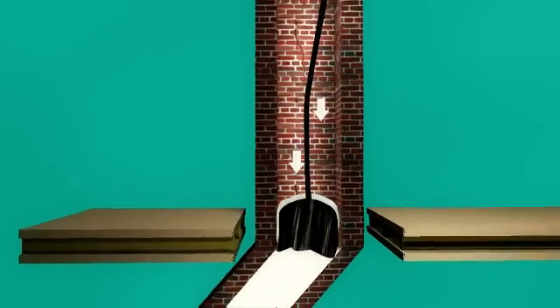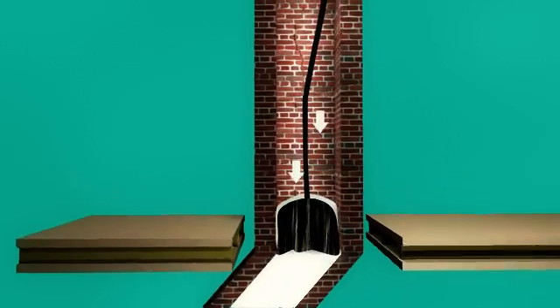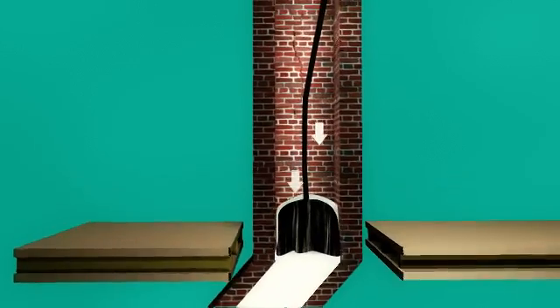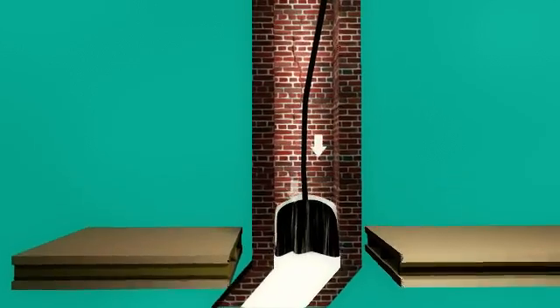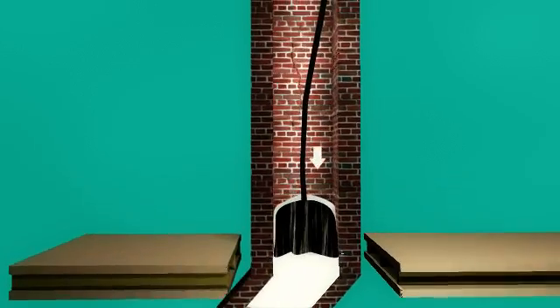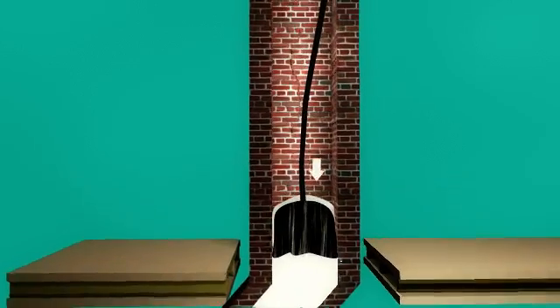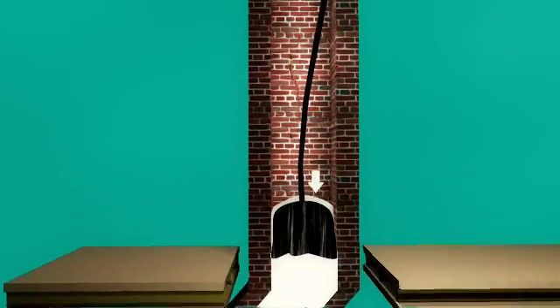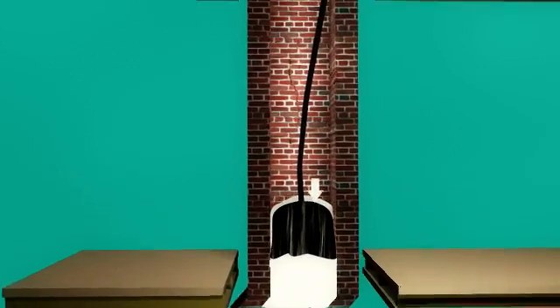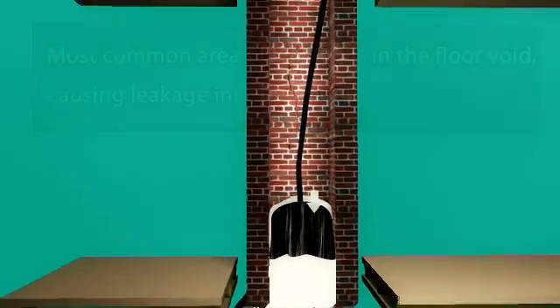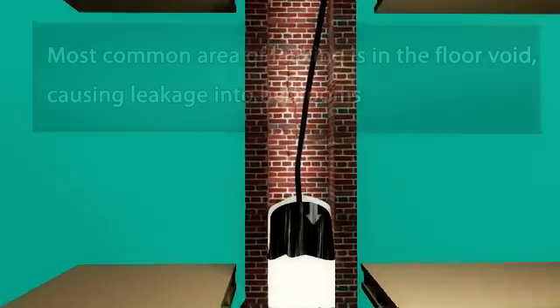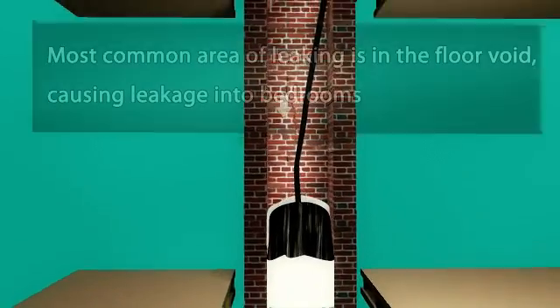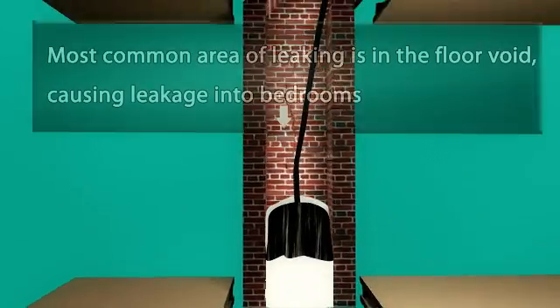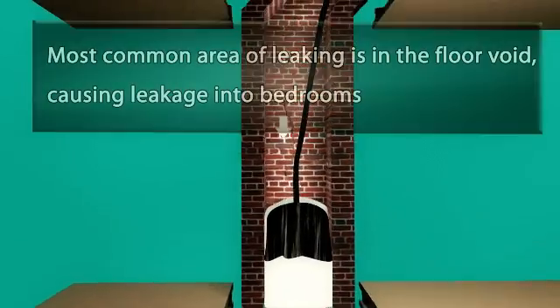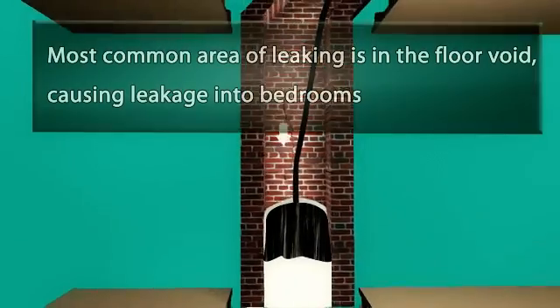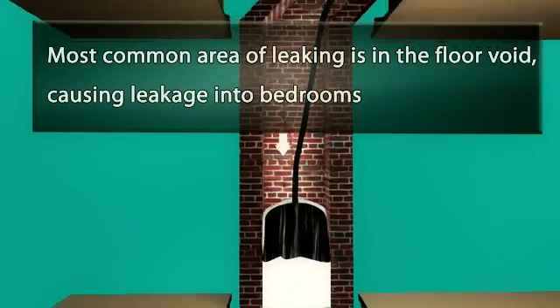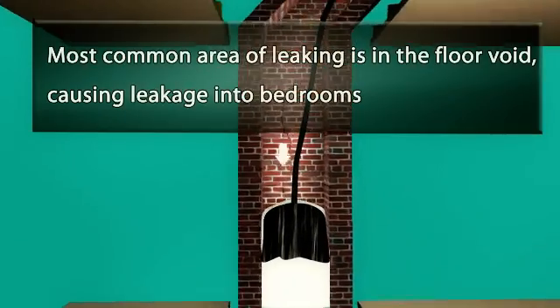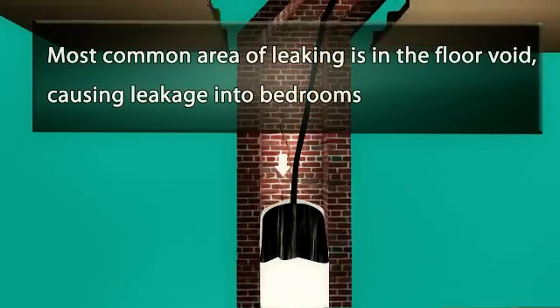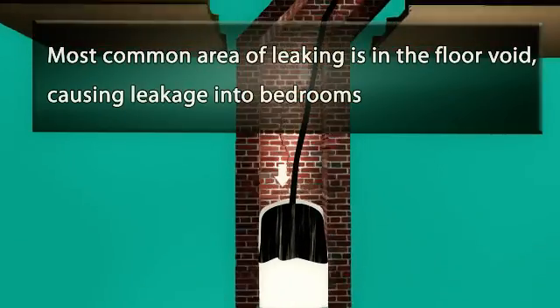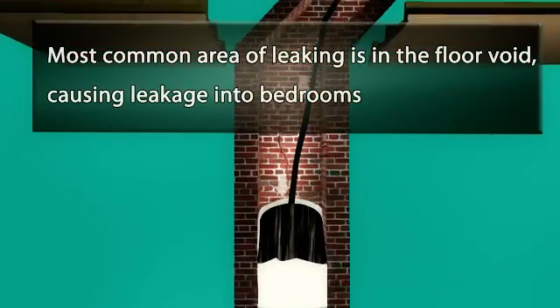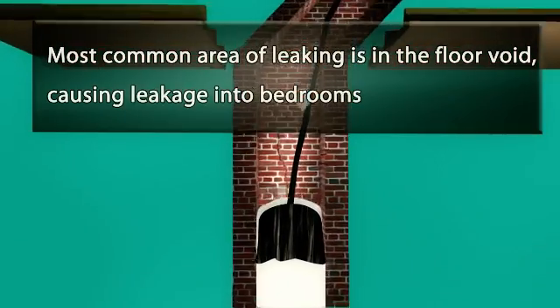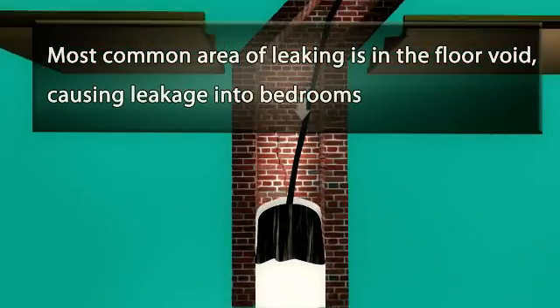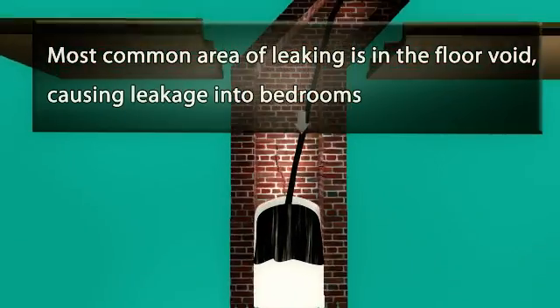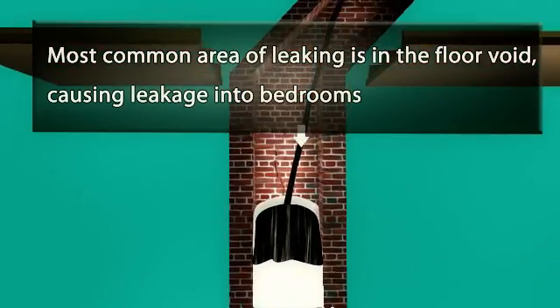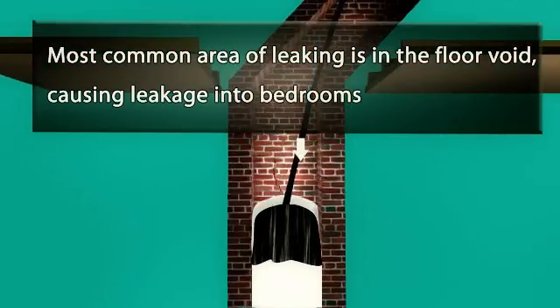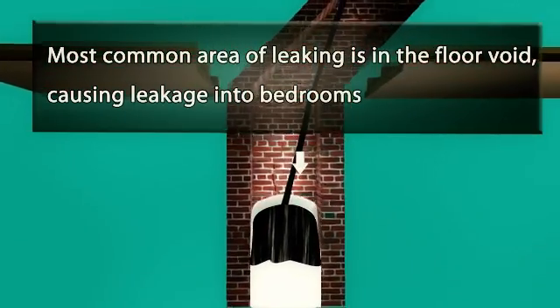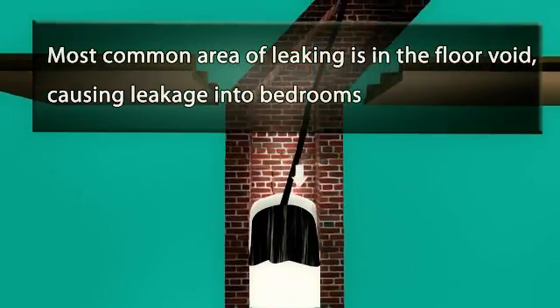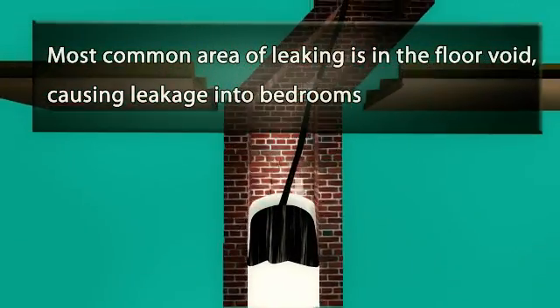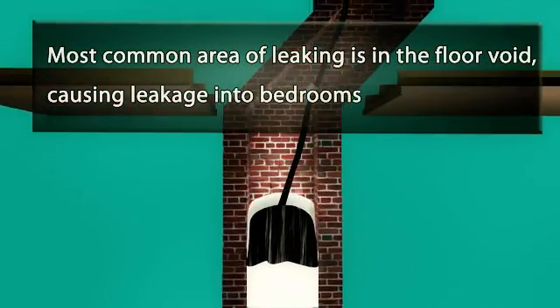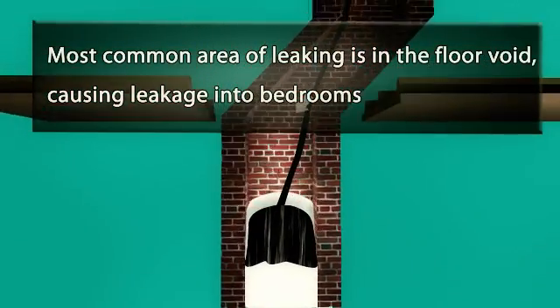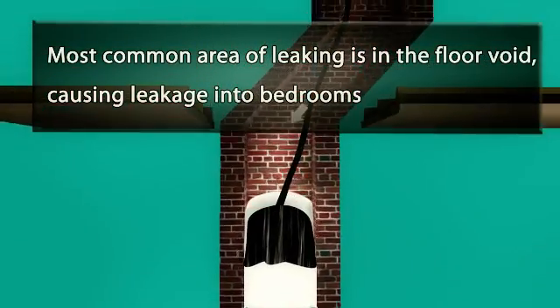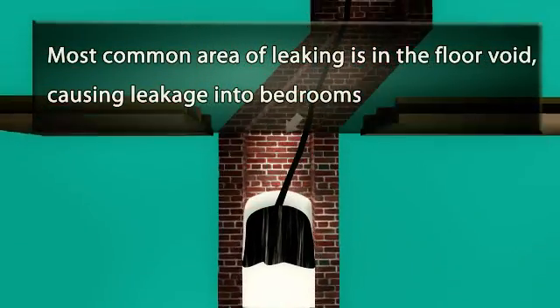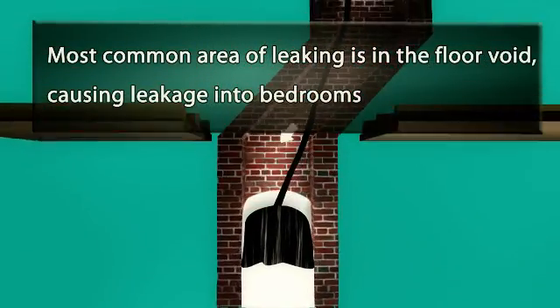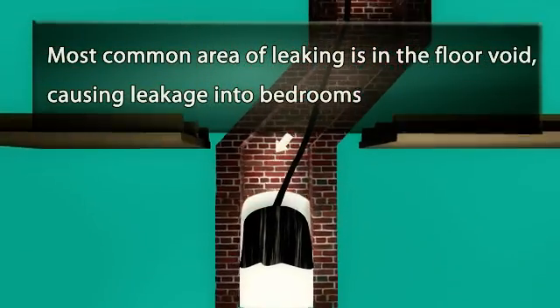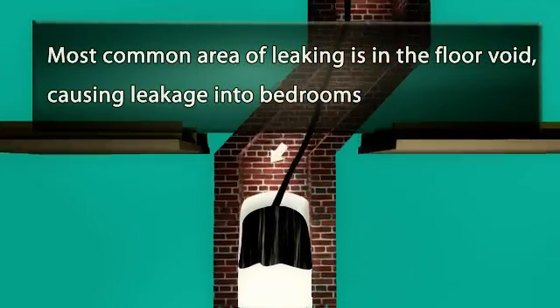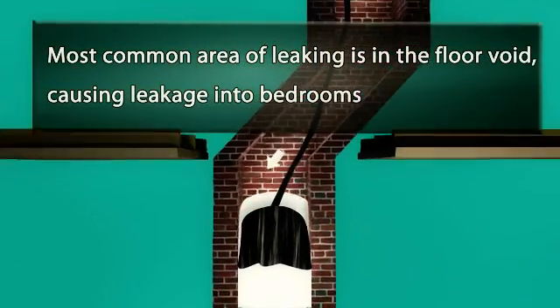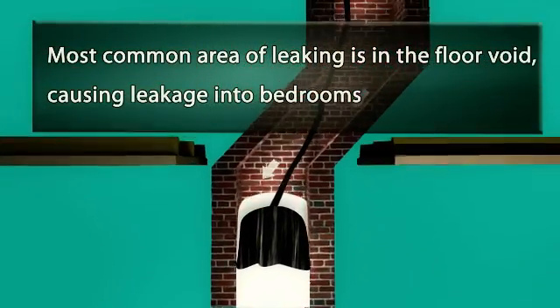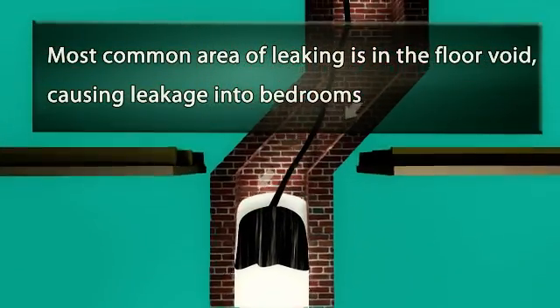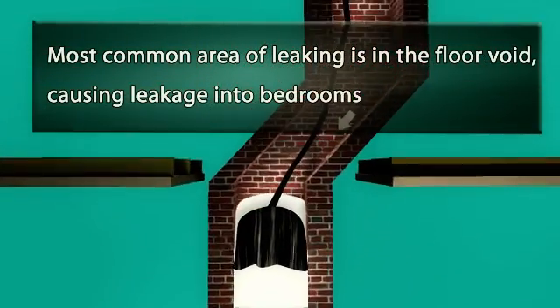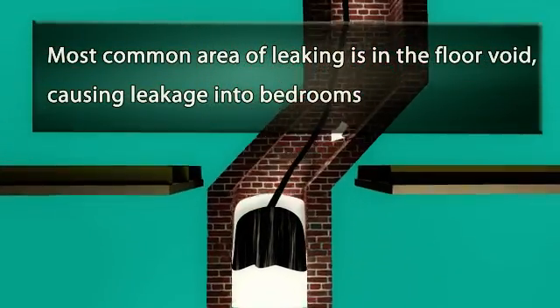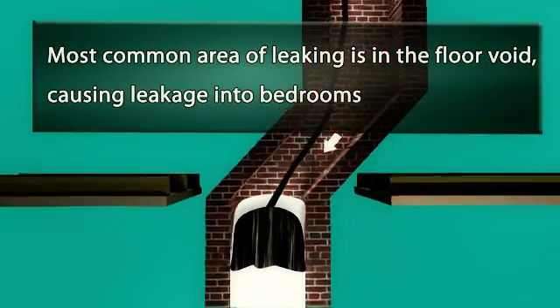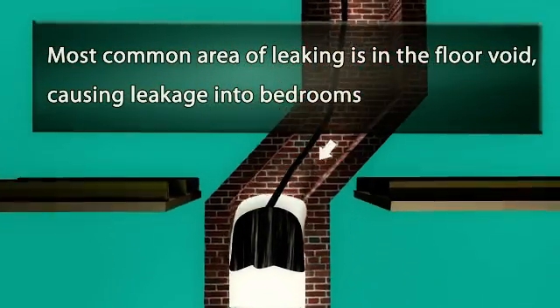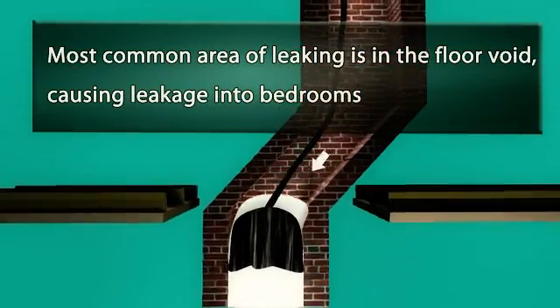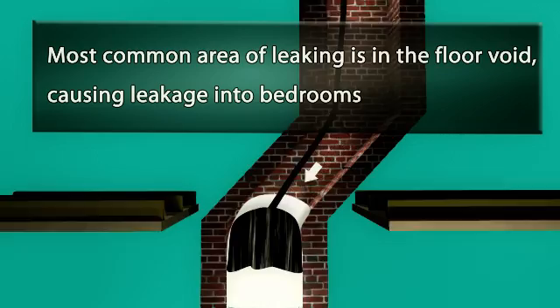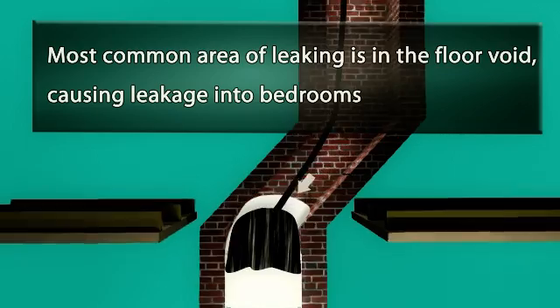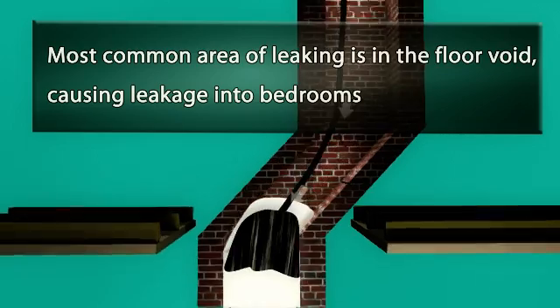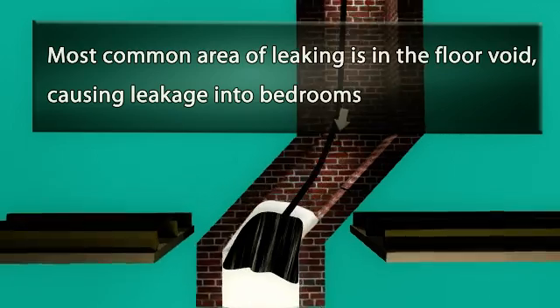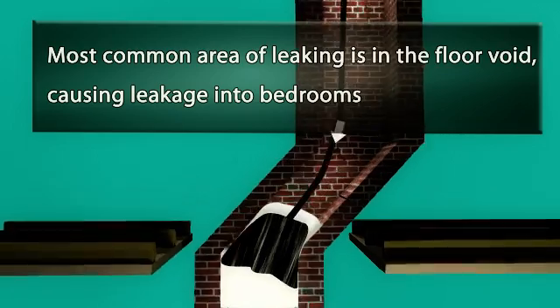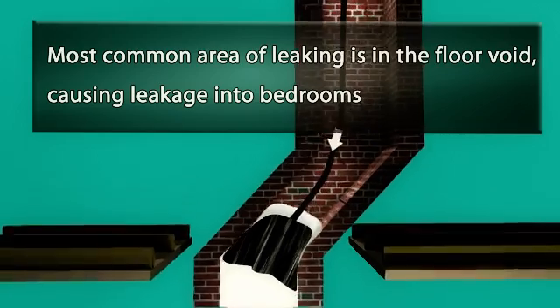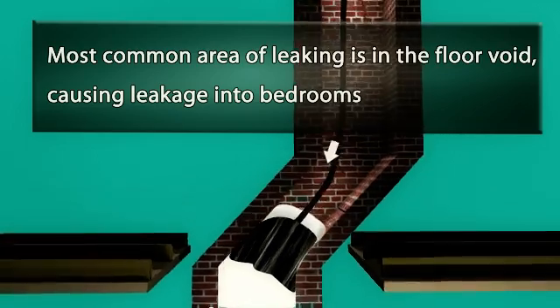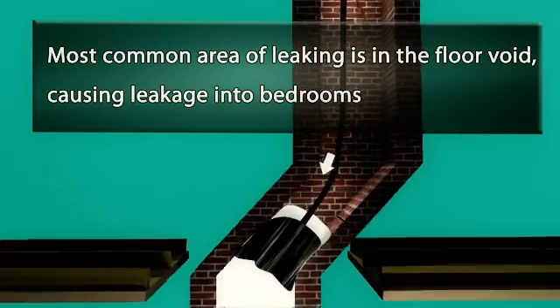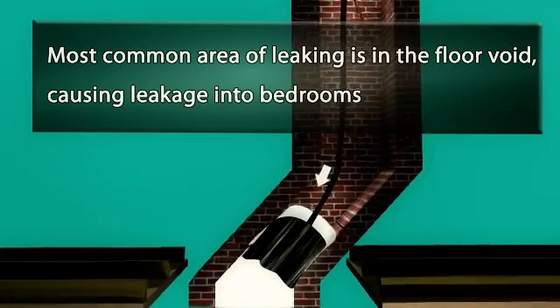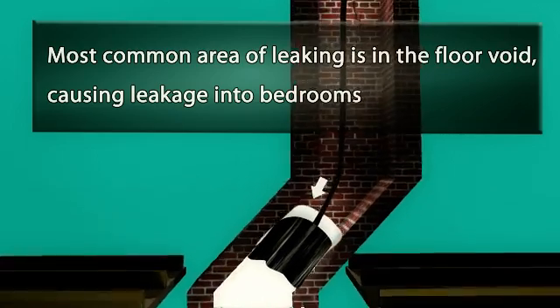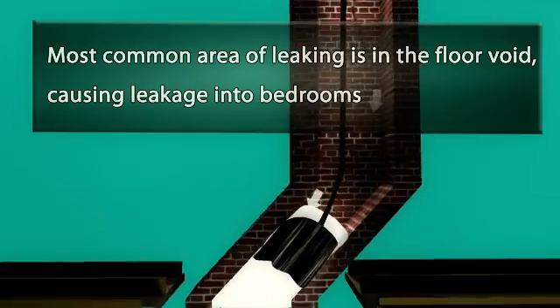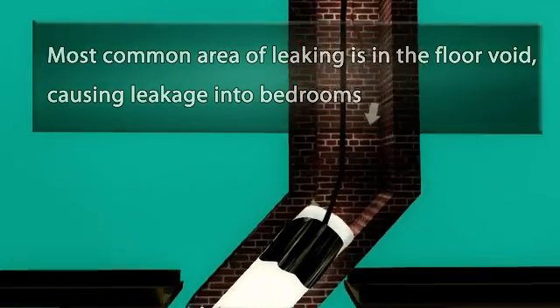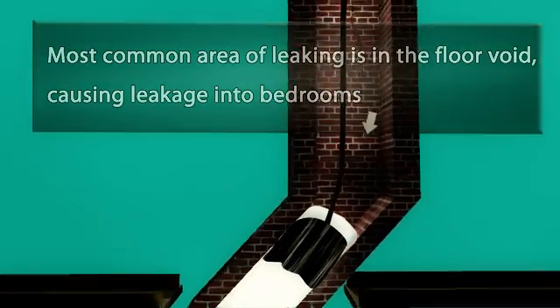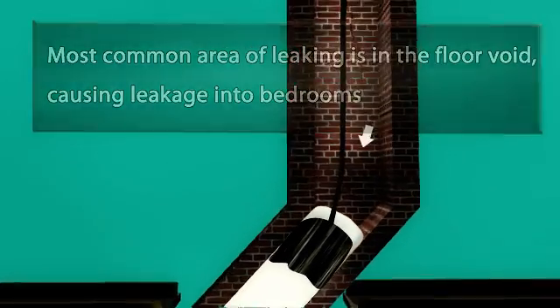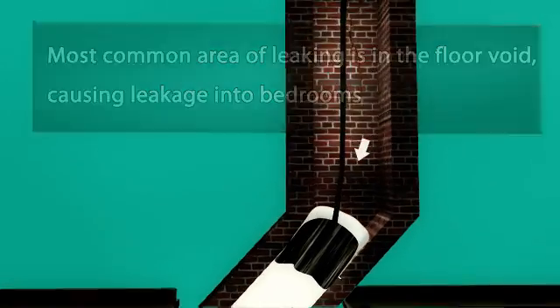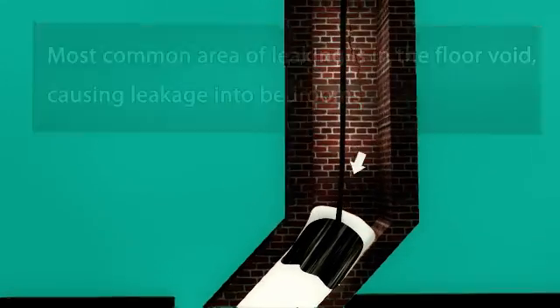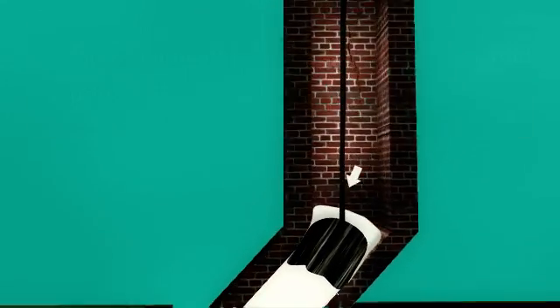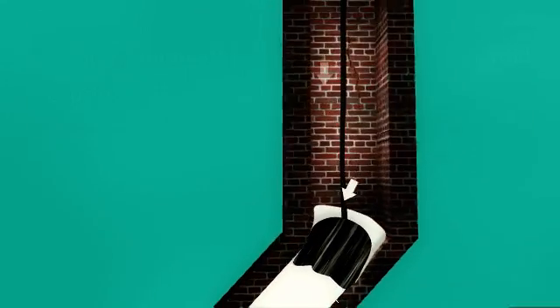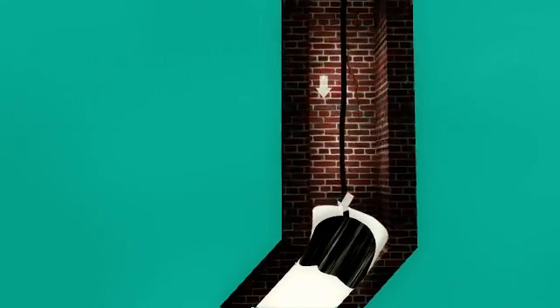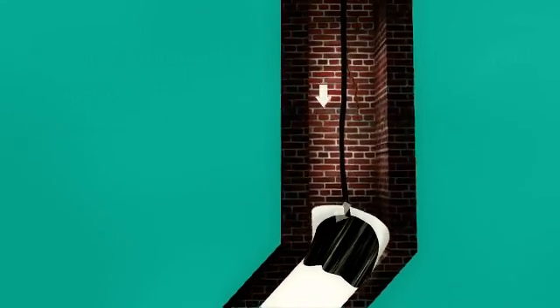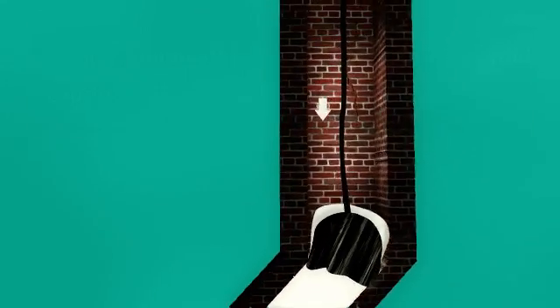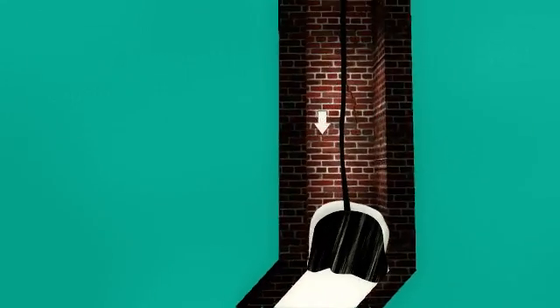Typically, there is no need to break into the flue to apply. The most common area of leaking is in the floor void, causing leakage into bedrooms.